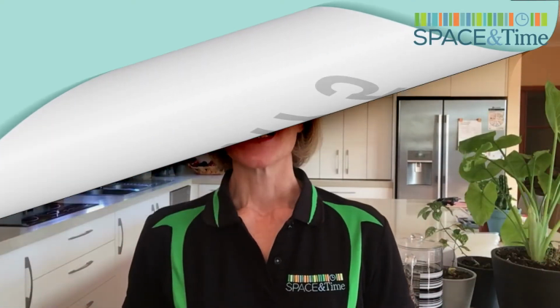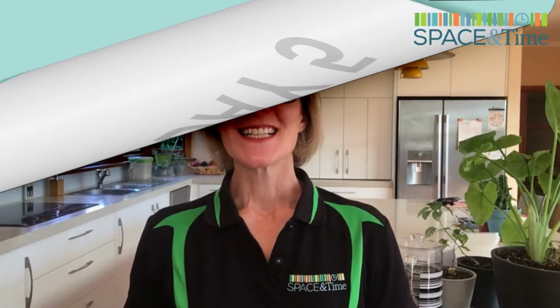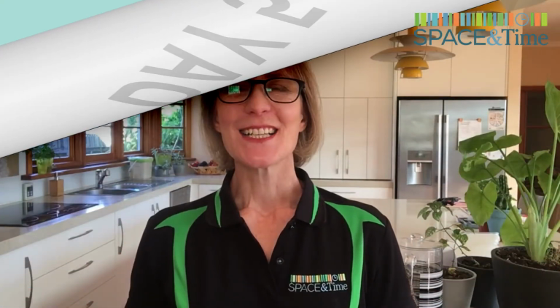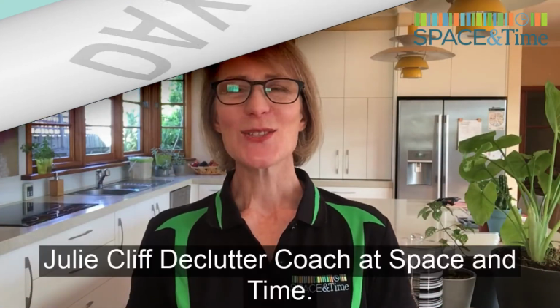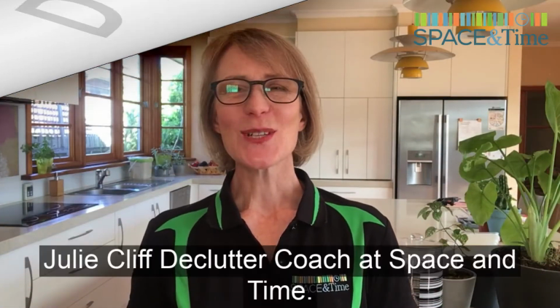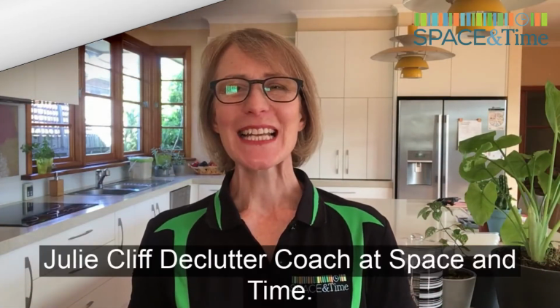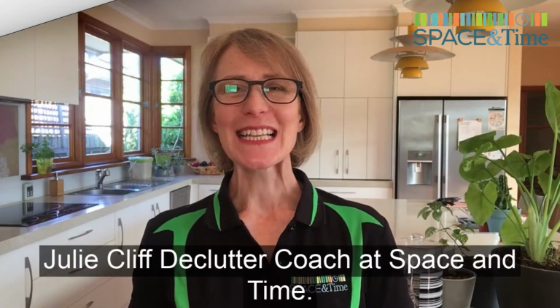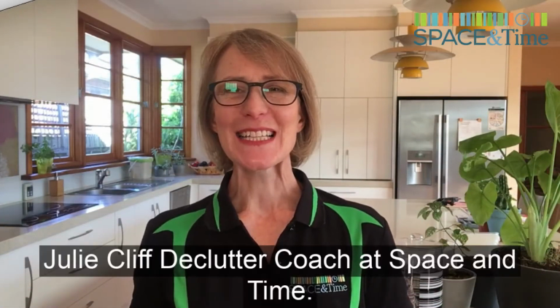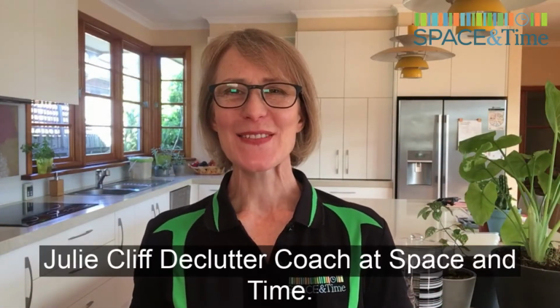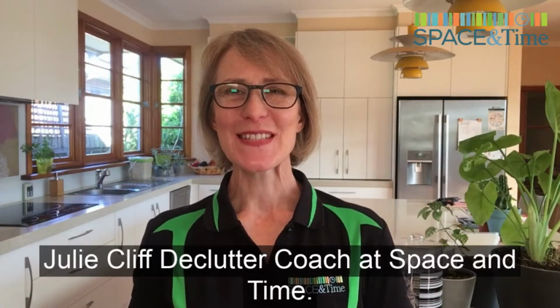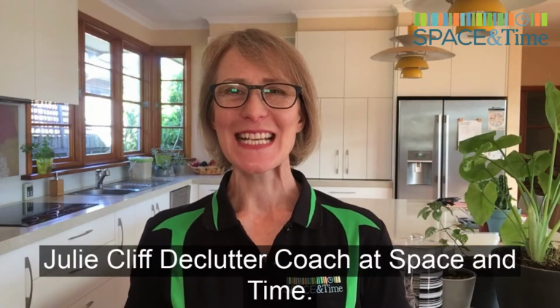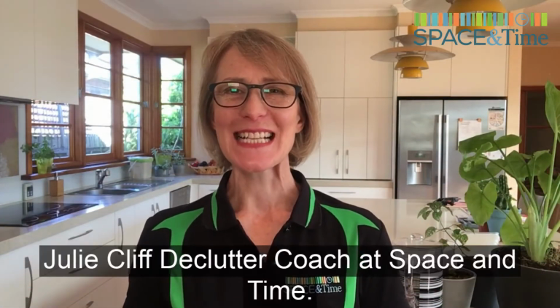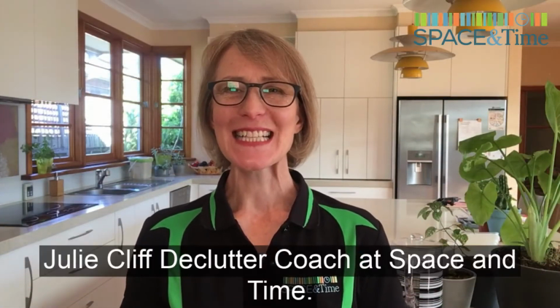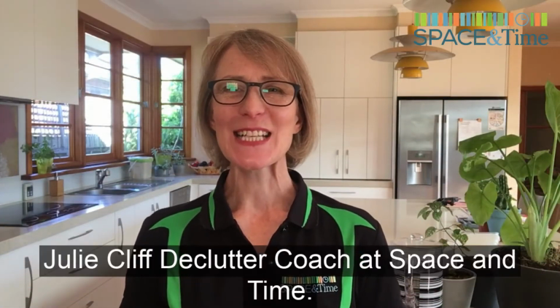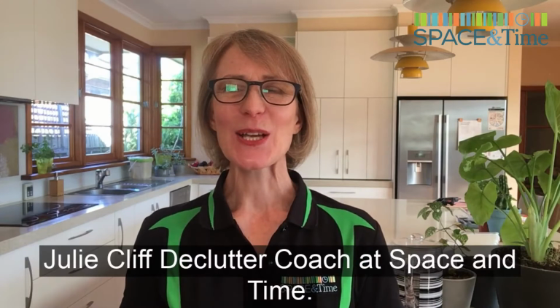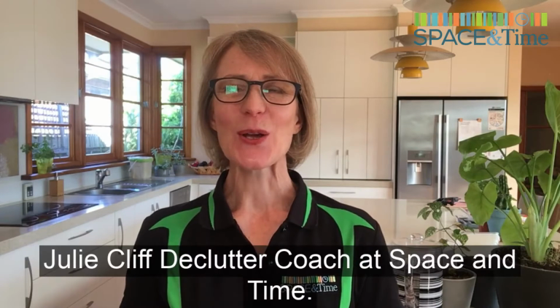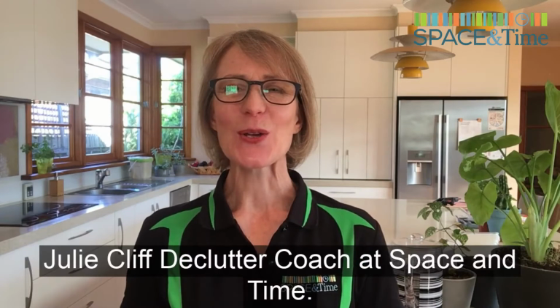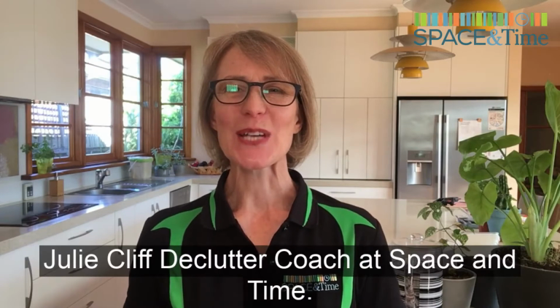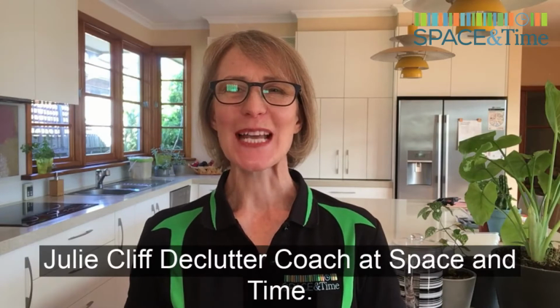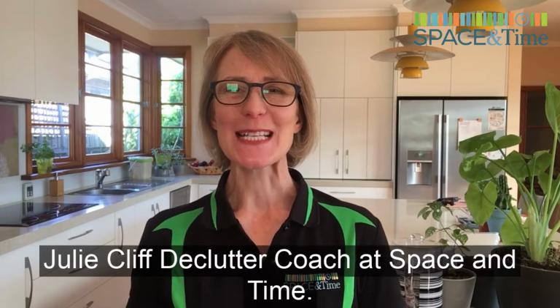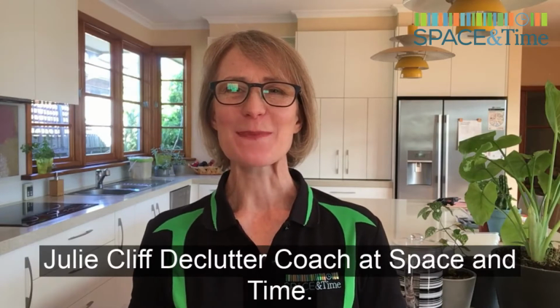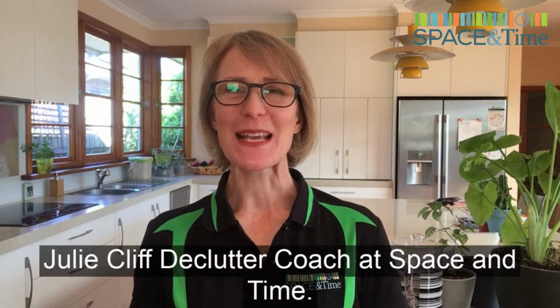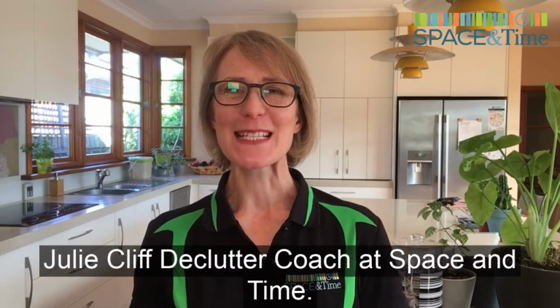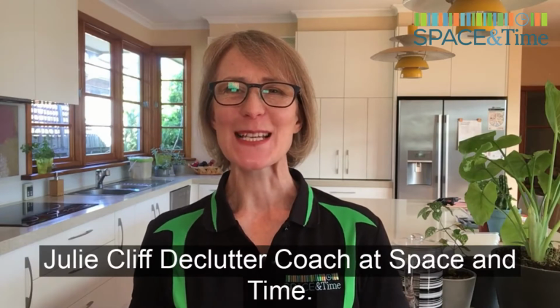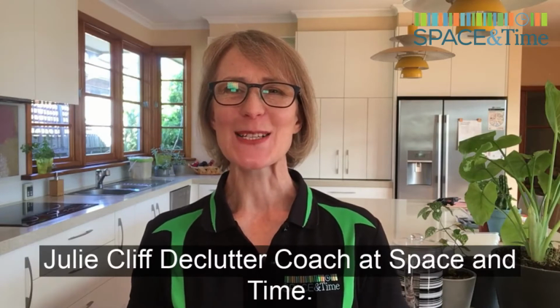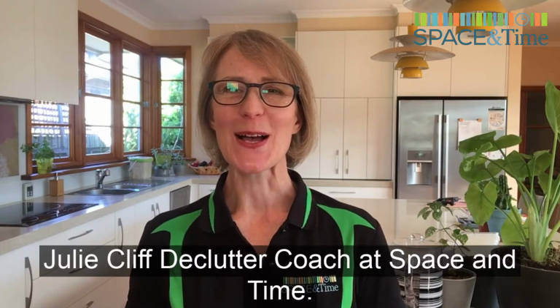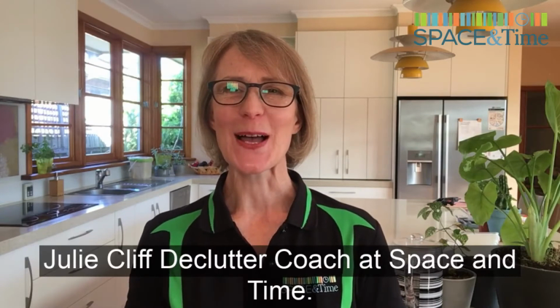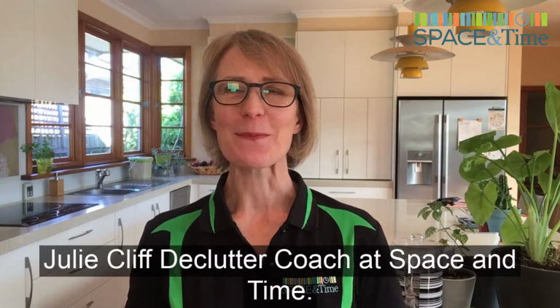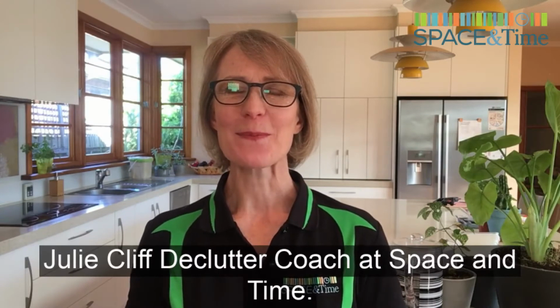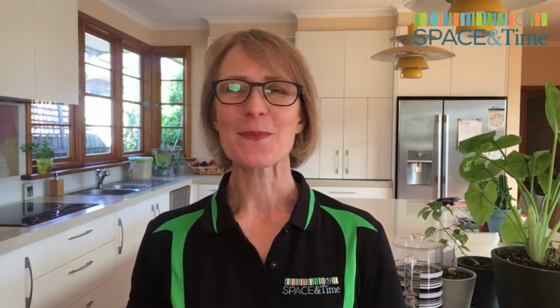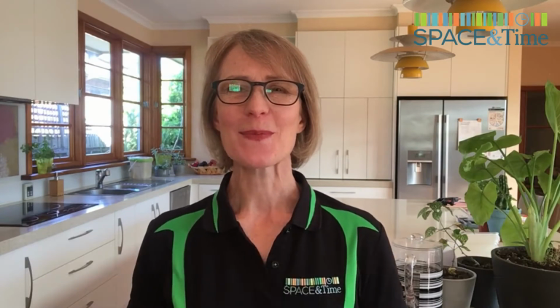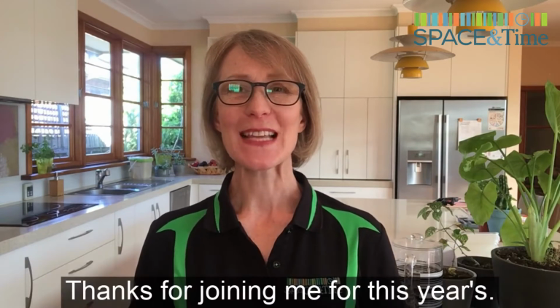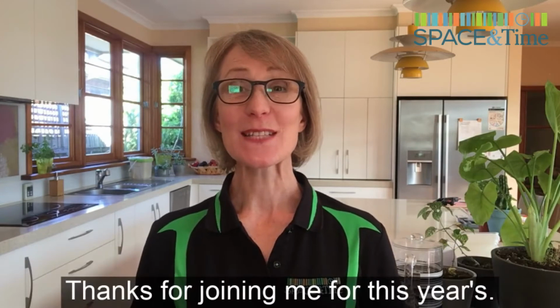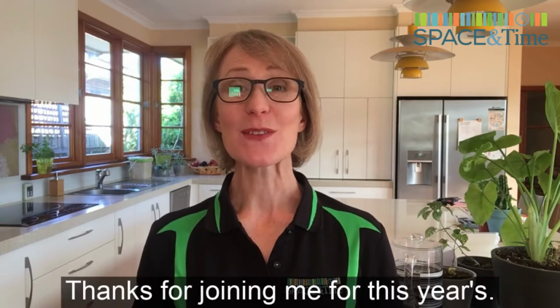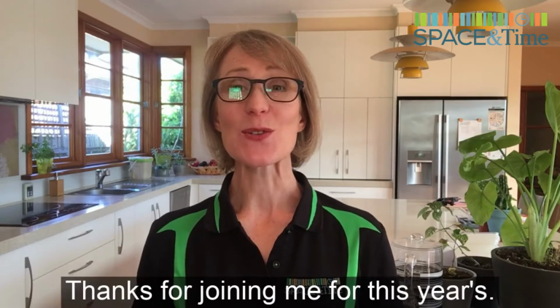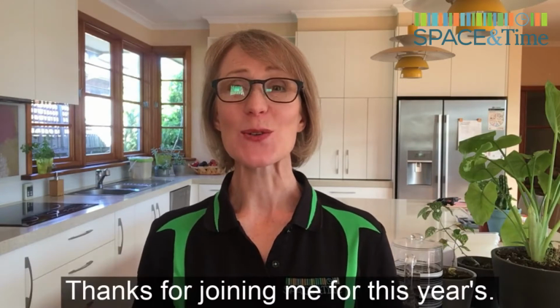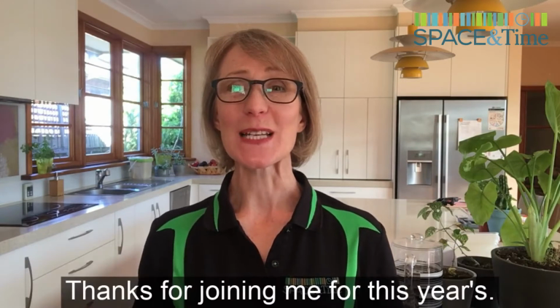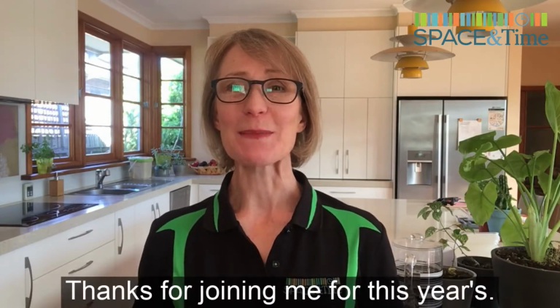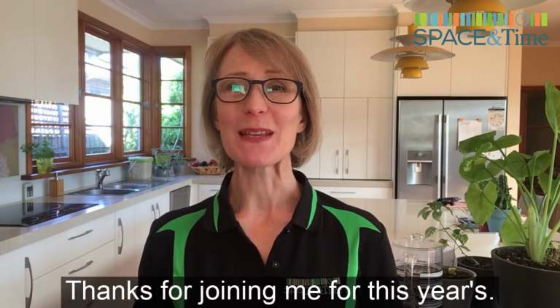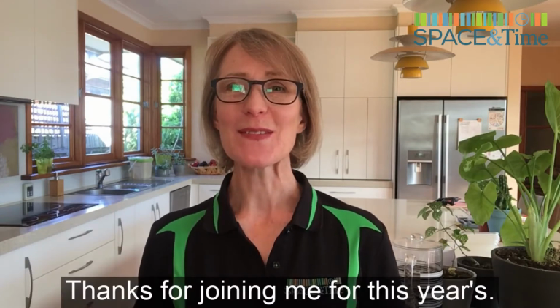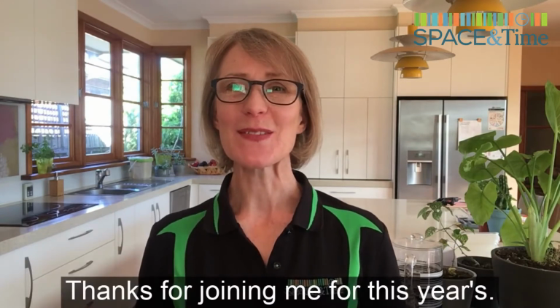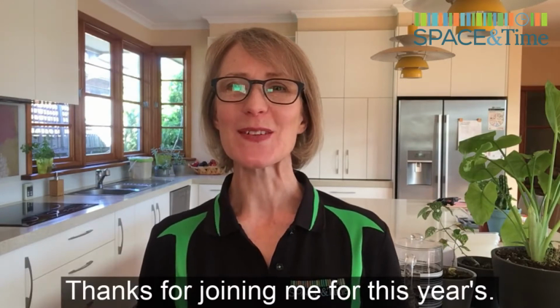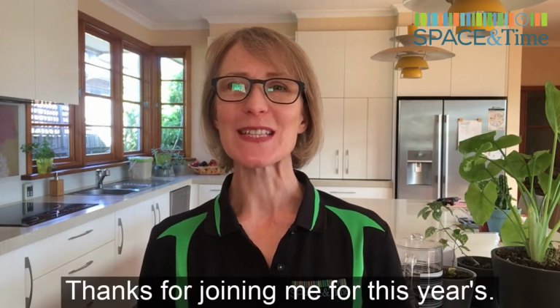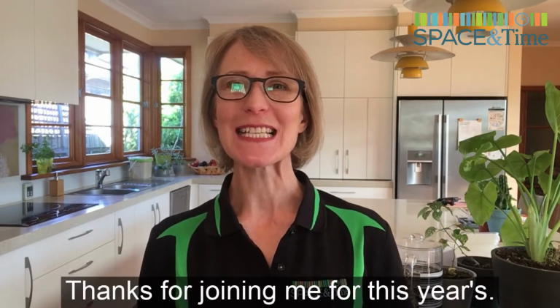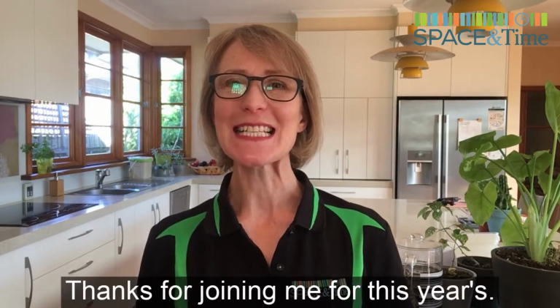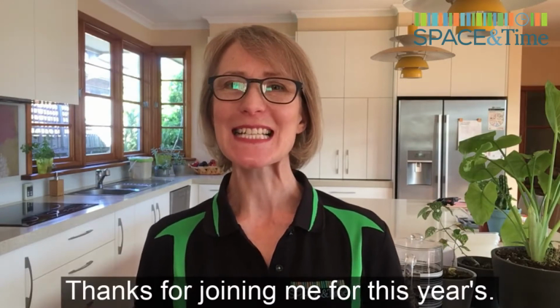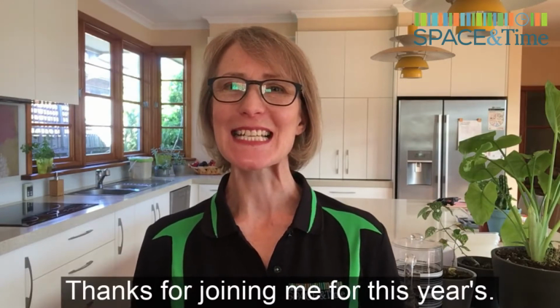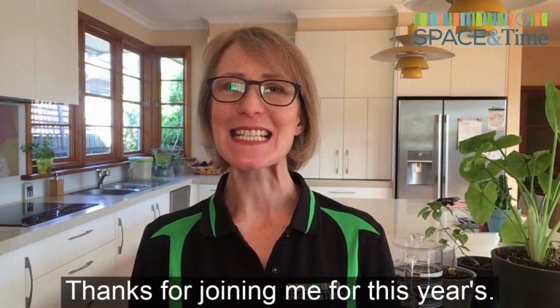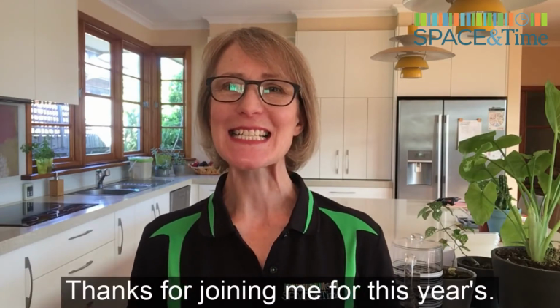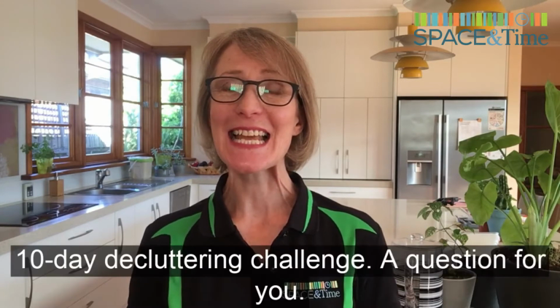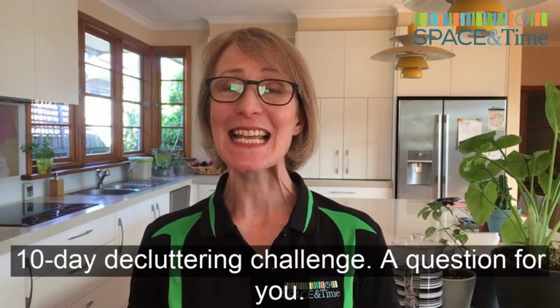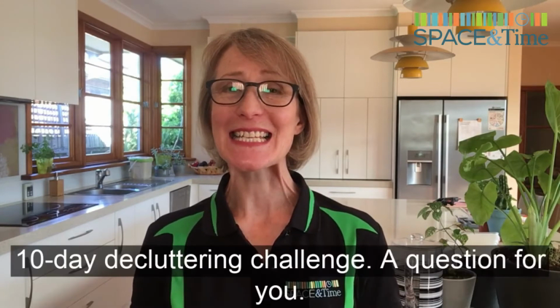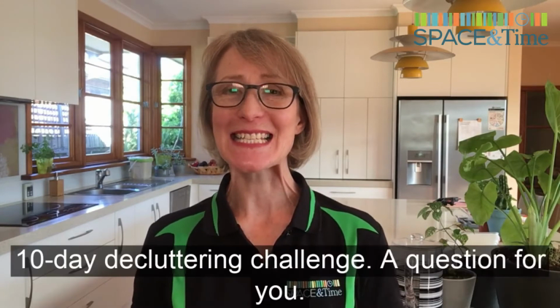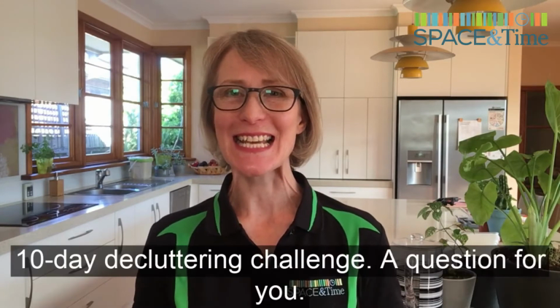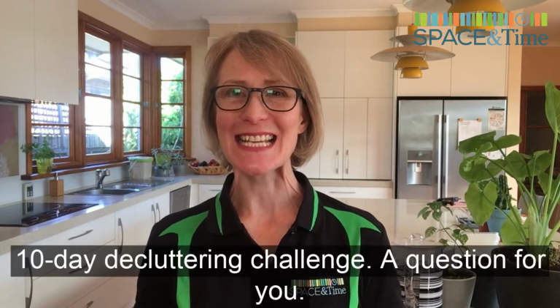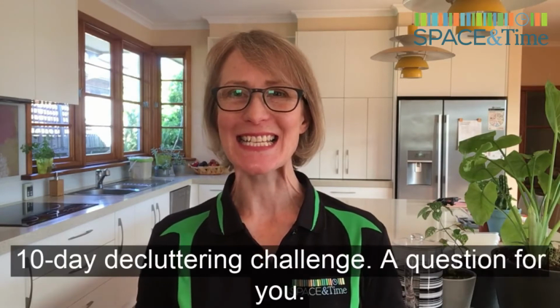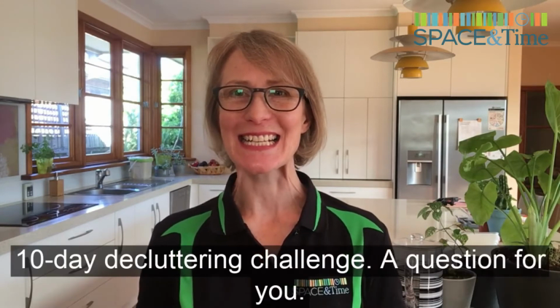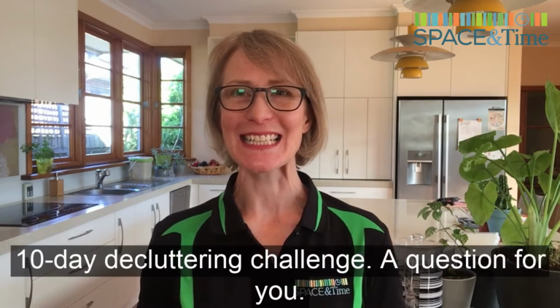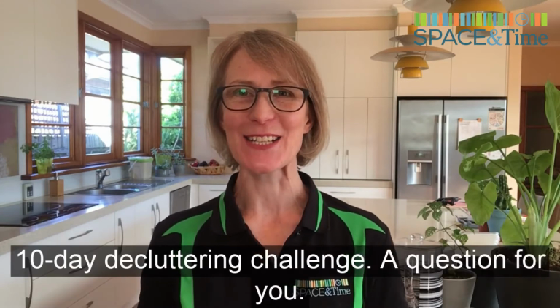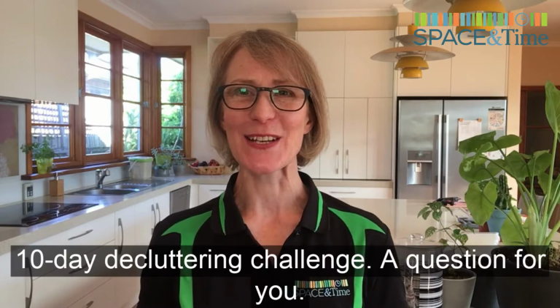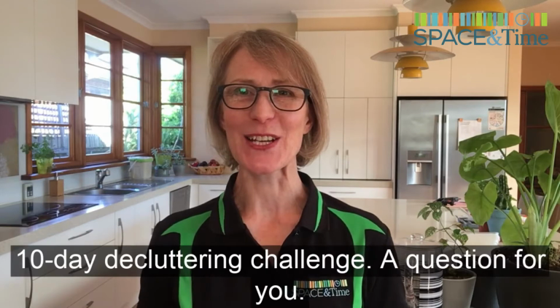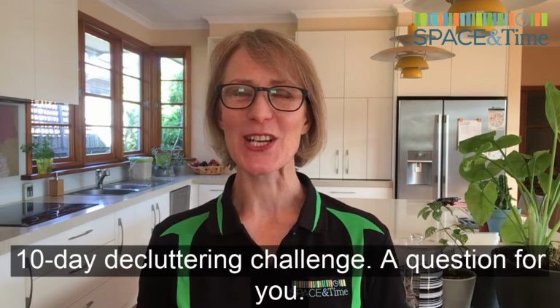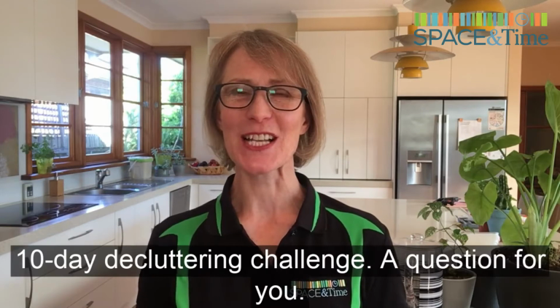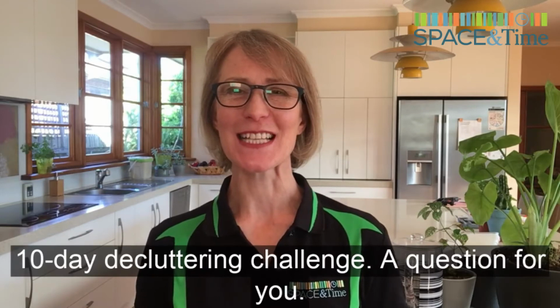Julie Cliff, Declutter Coach at Space and Time. Thanks for joining me for this year's 10-Day Decluttering Challenge.